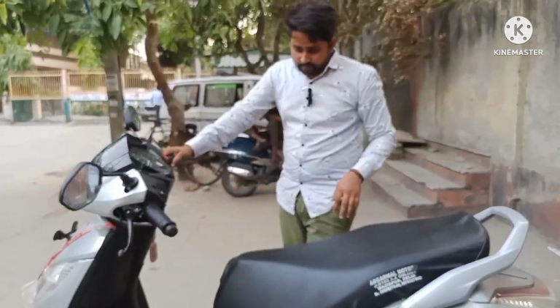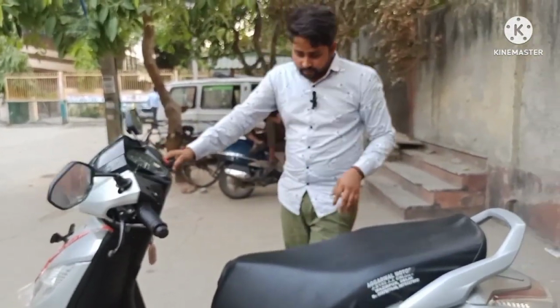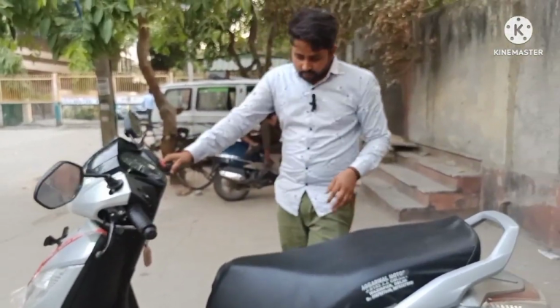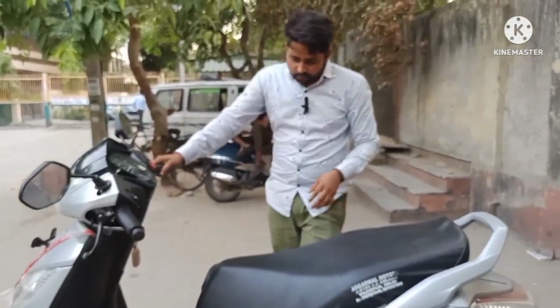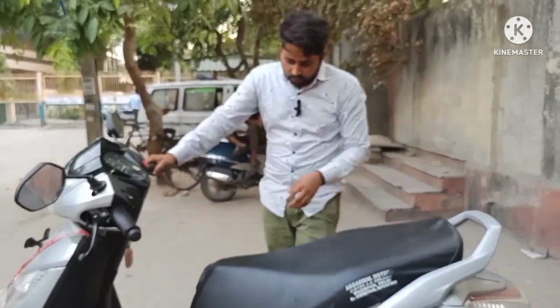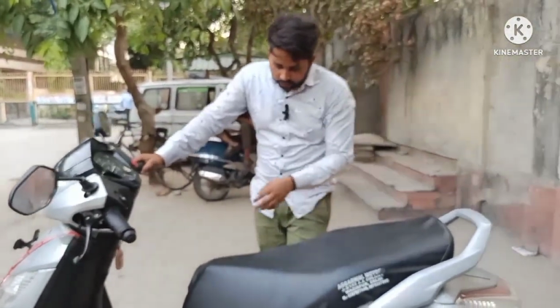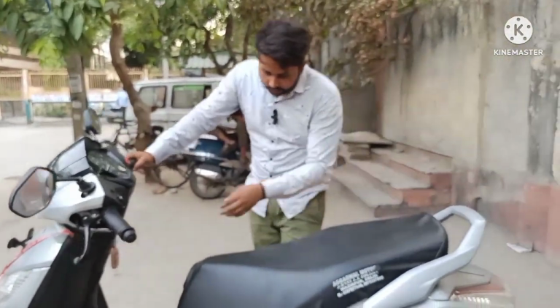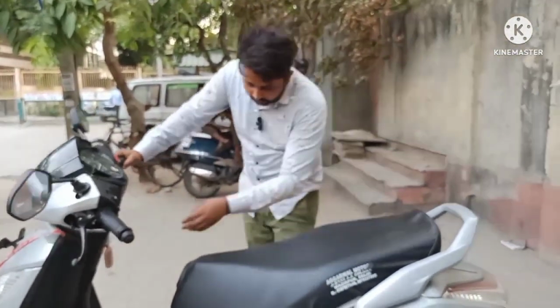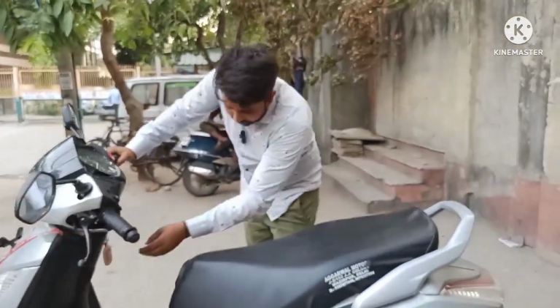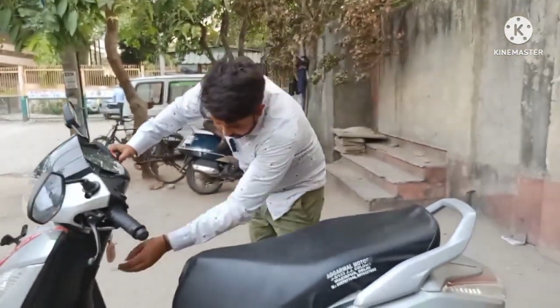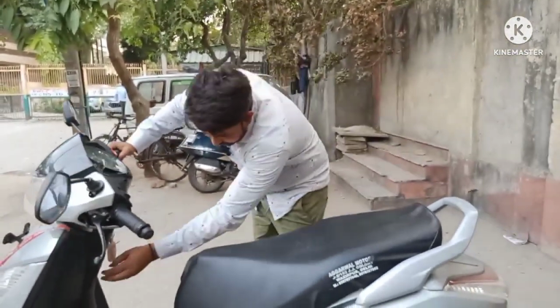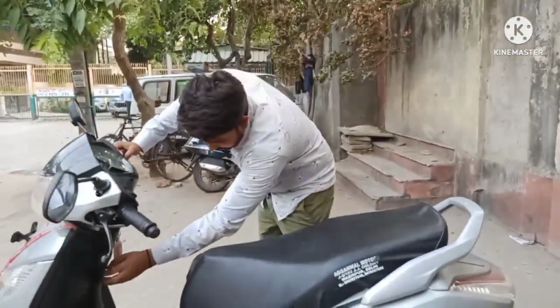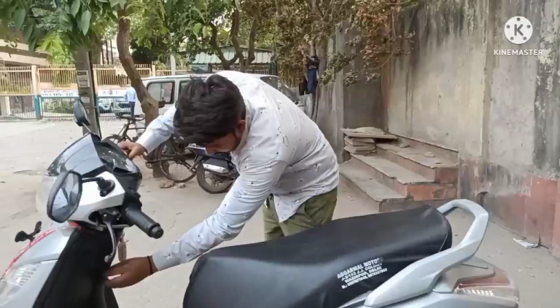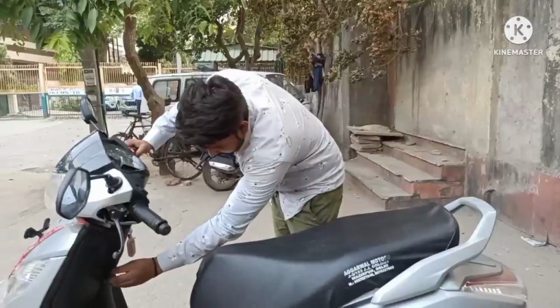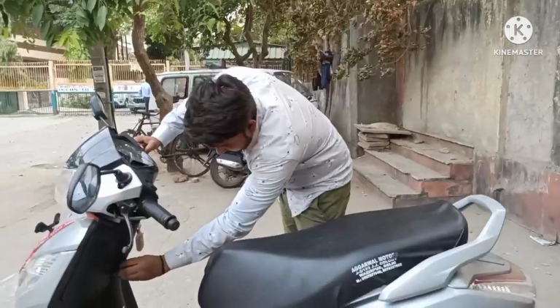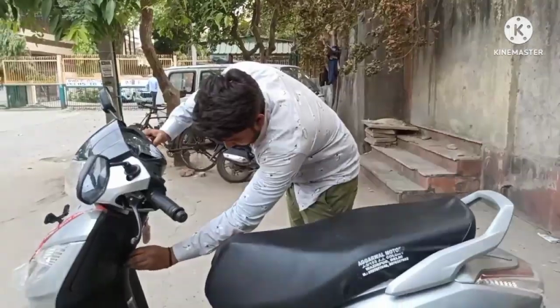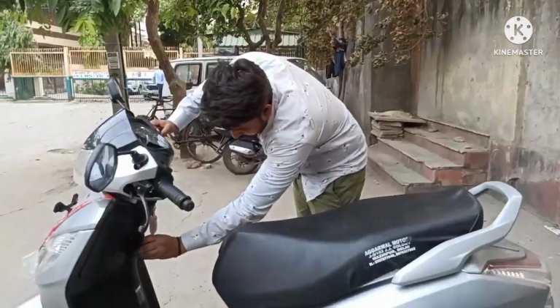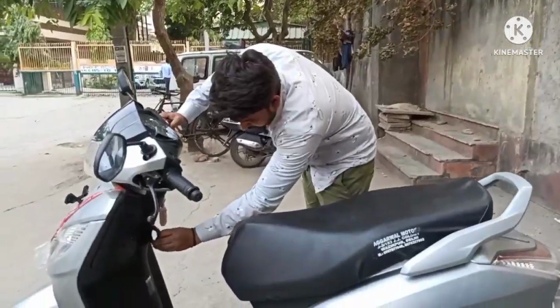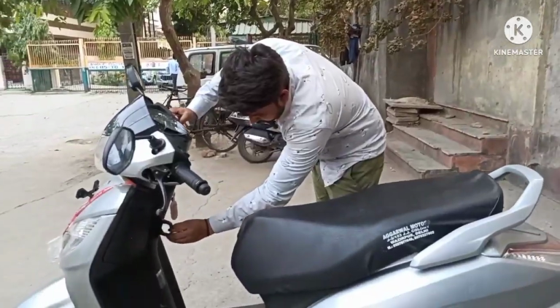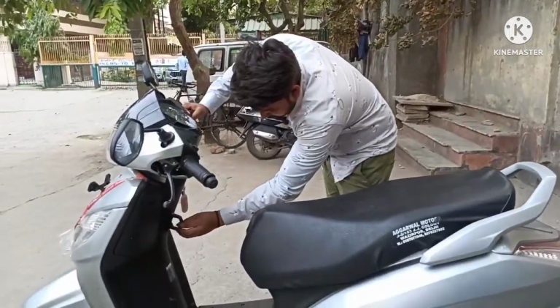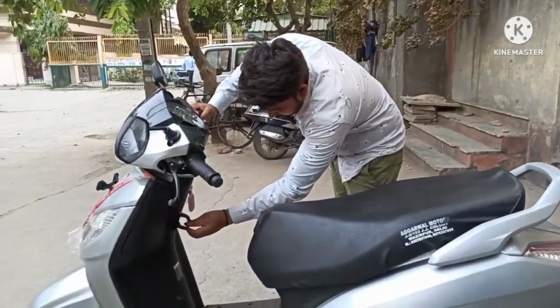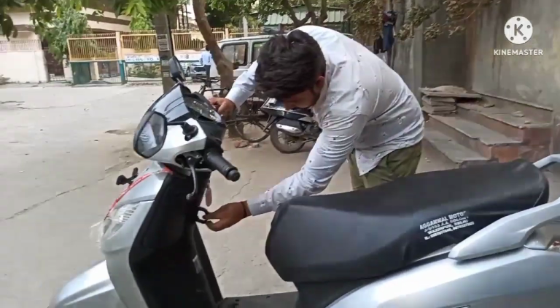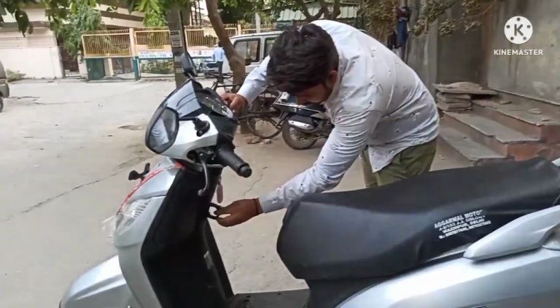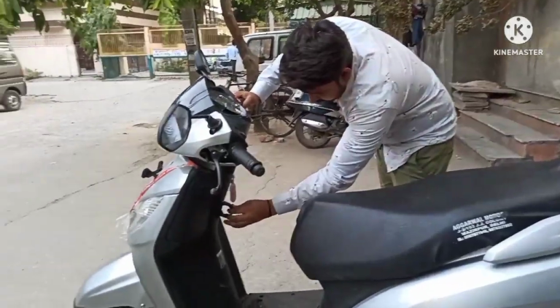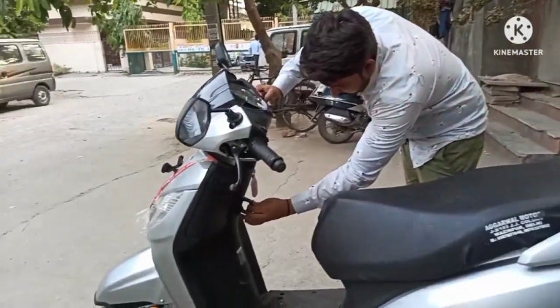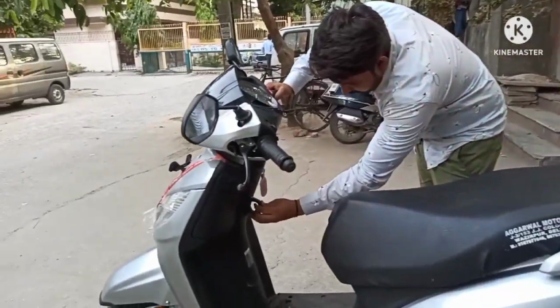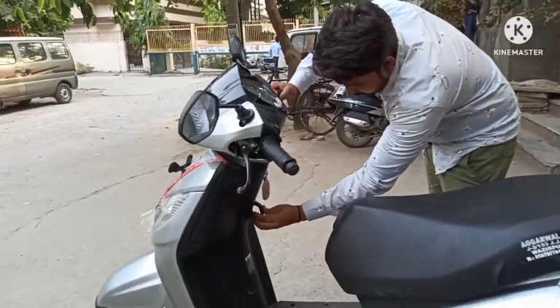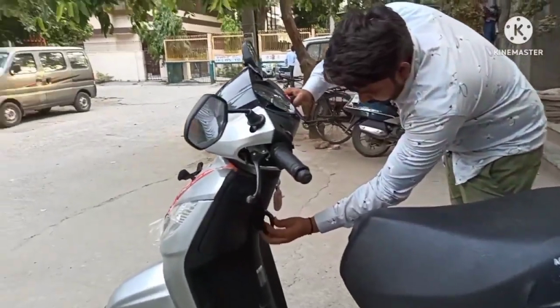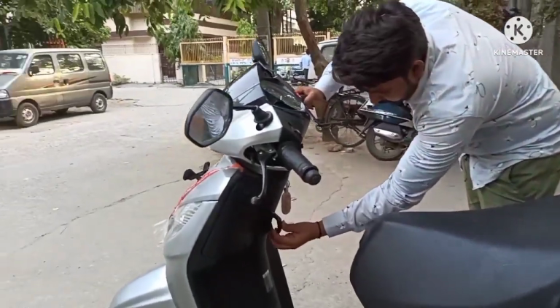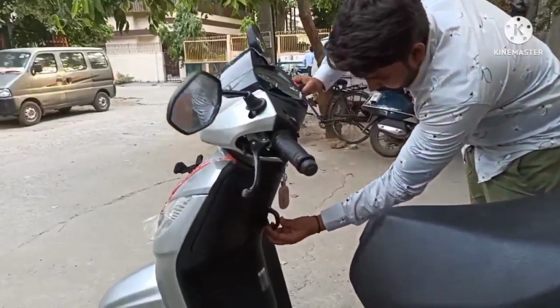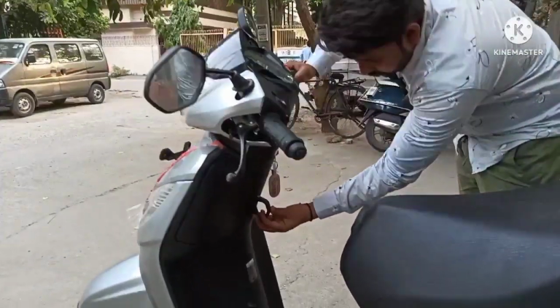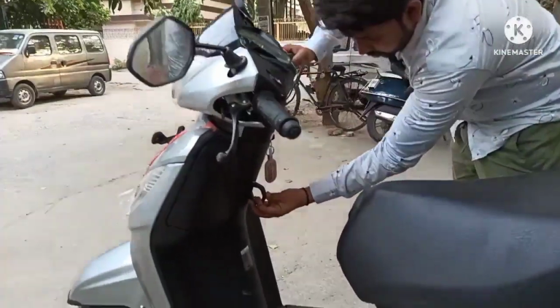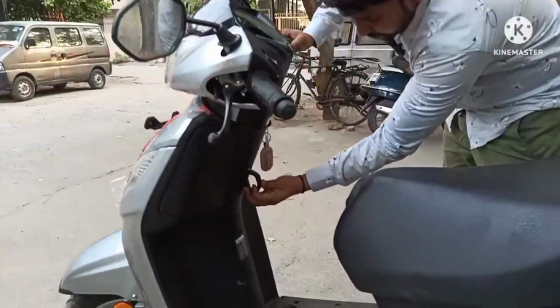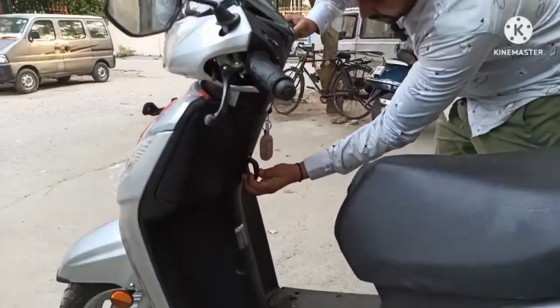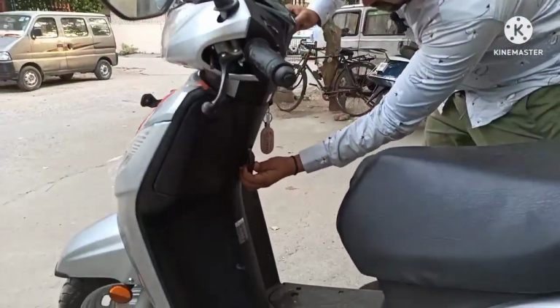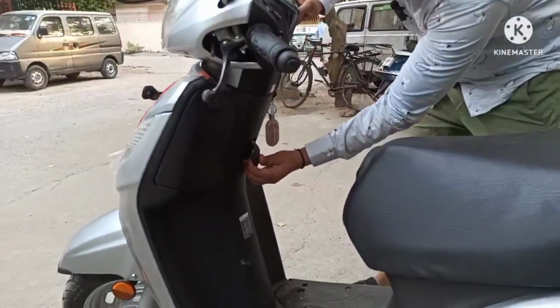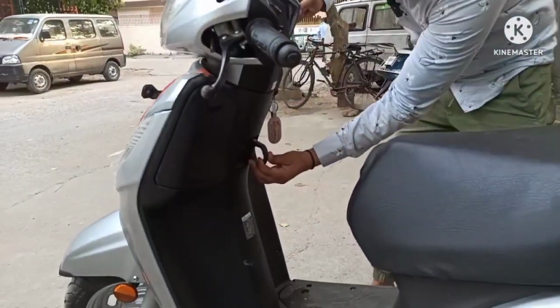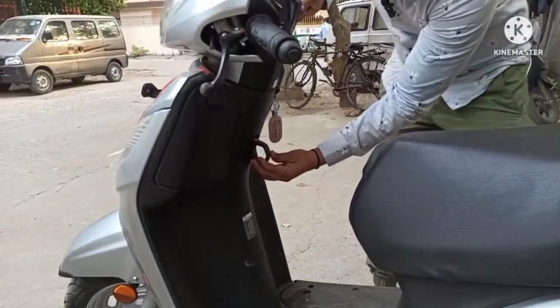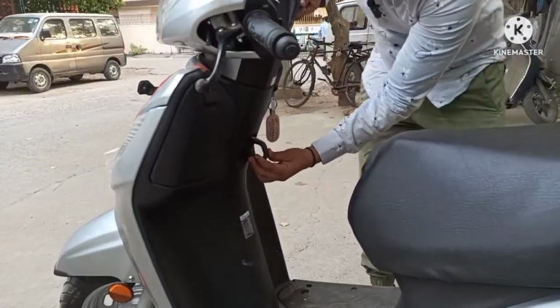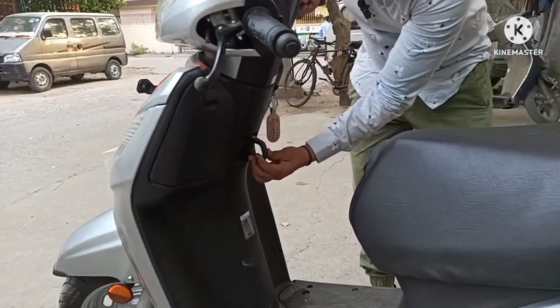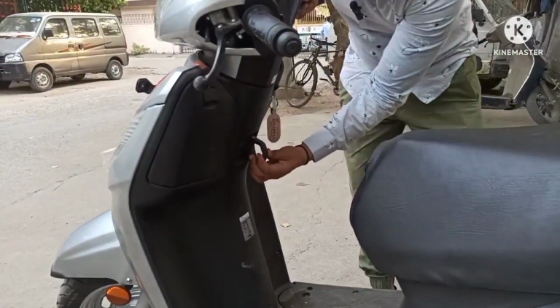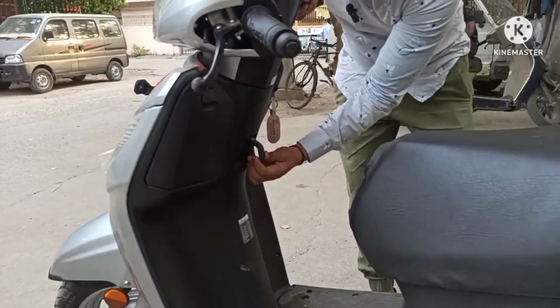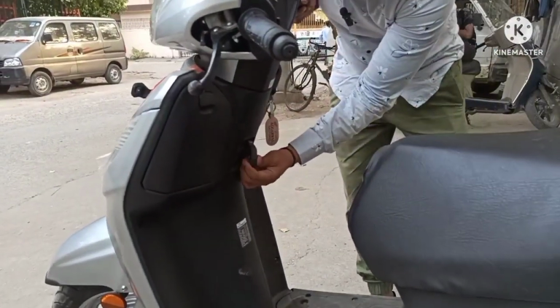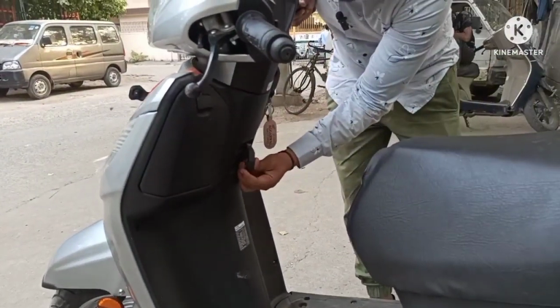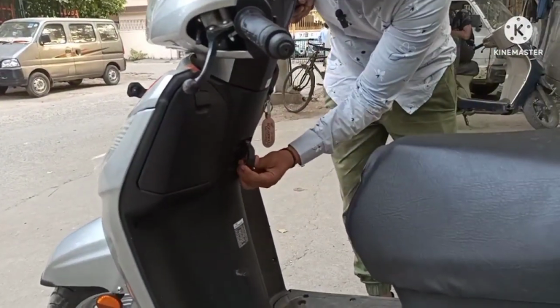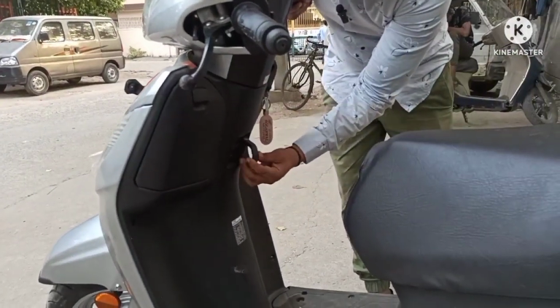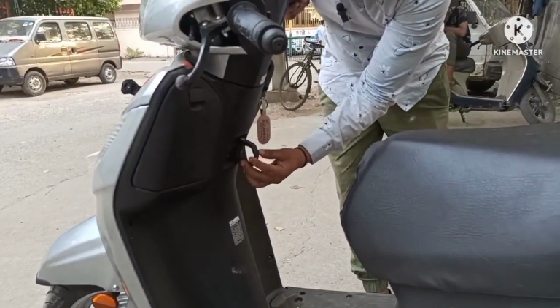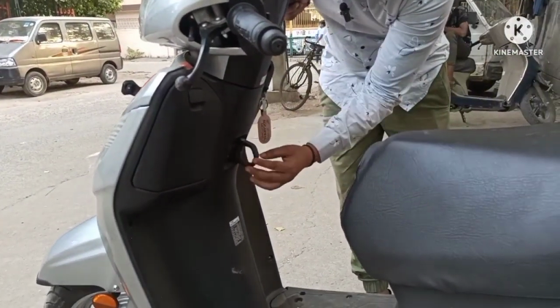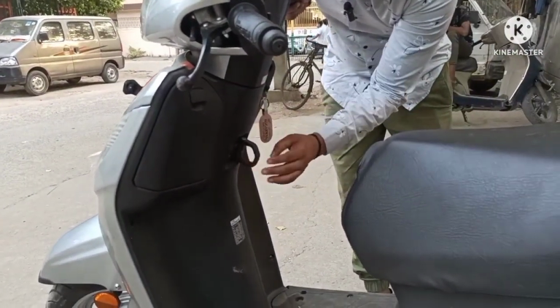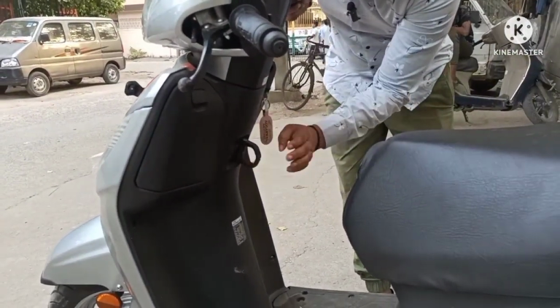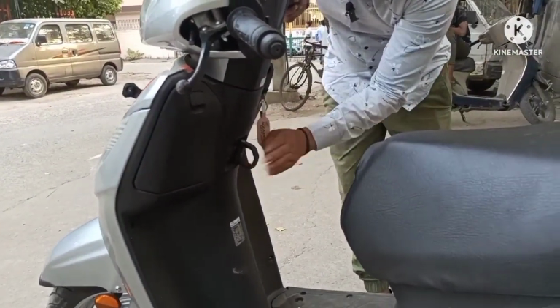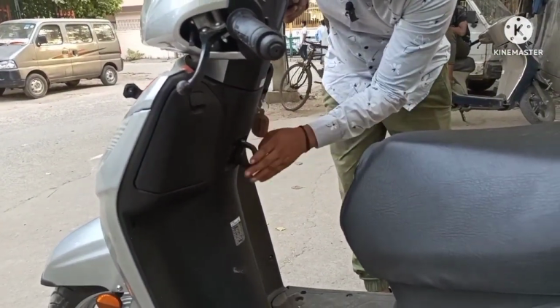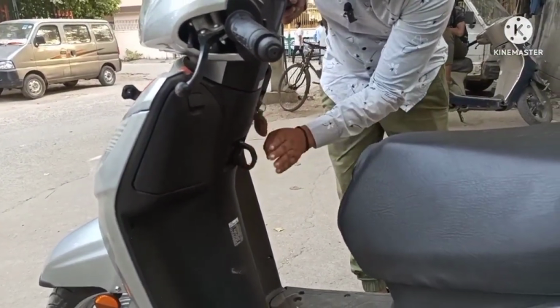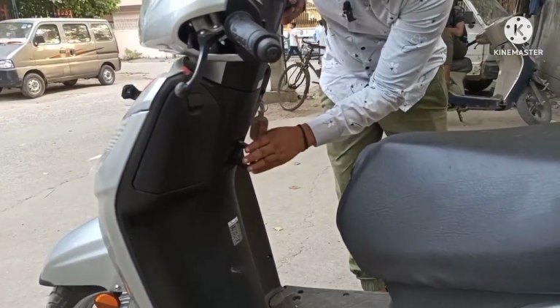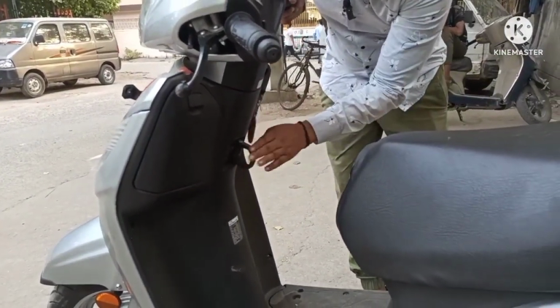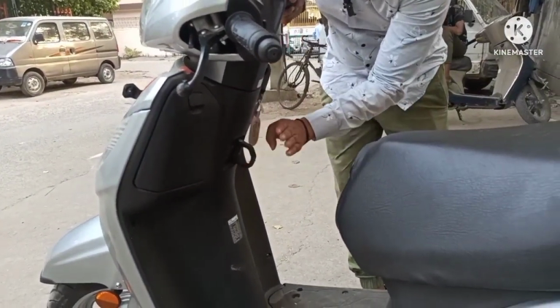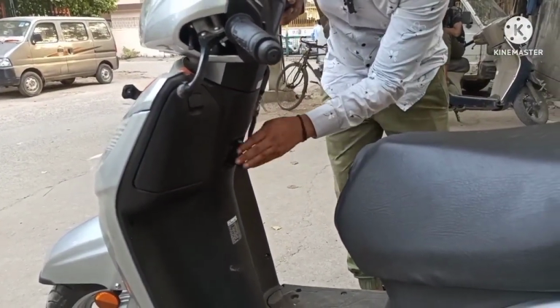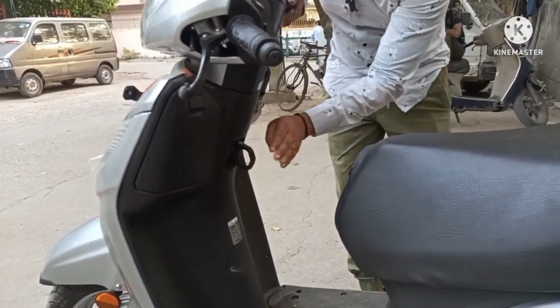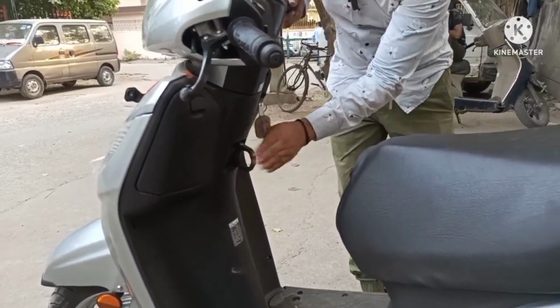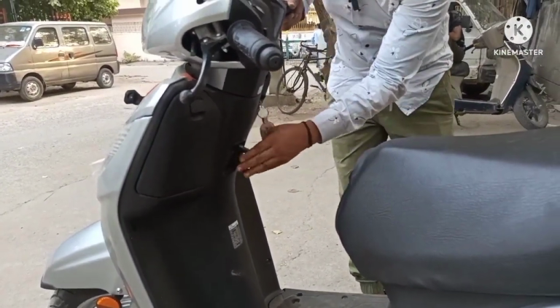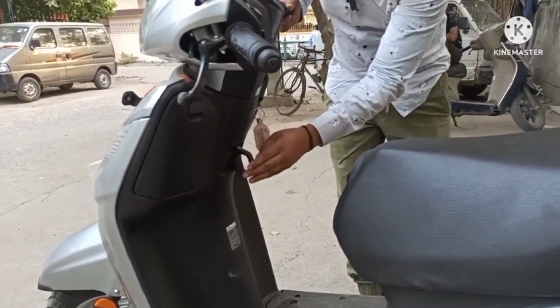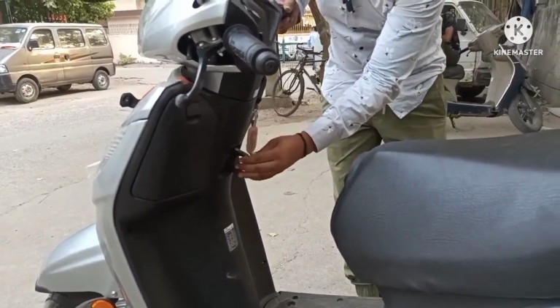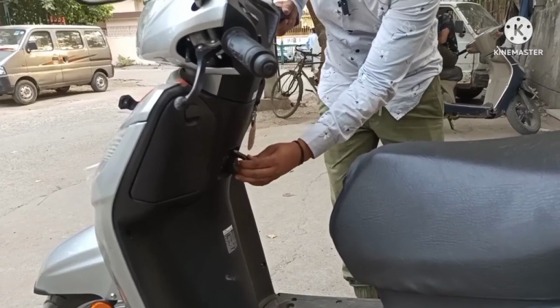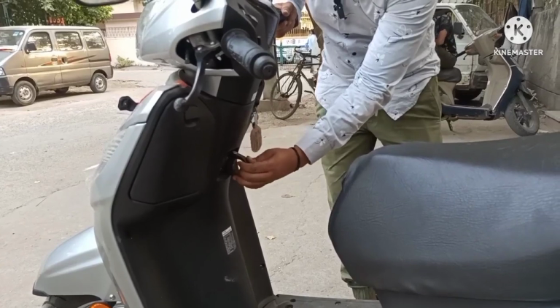और साथ में एक हुक बना हुआ है जिसमें कि अगर मार्केट से कोई सामान लेकर आ रहे हो तो यहाँ टांग लो।